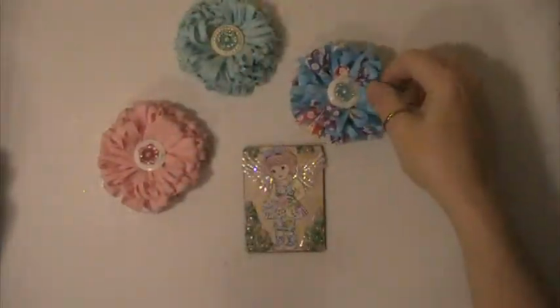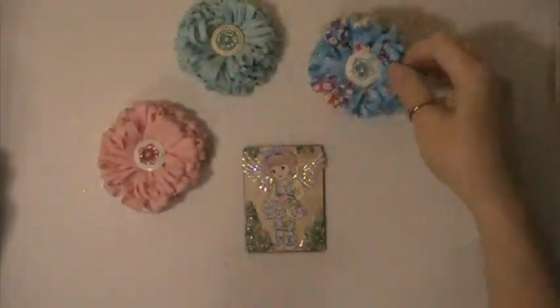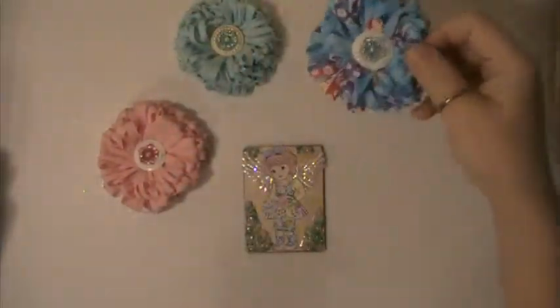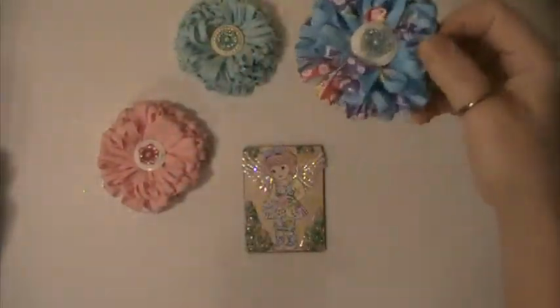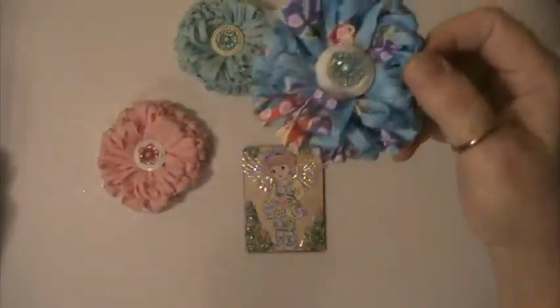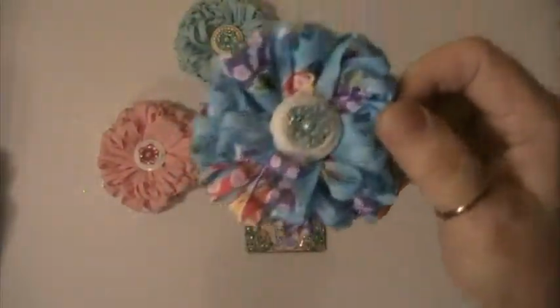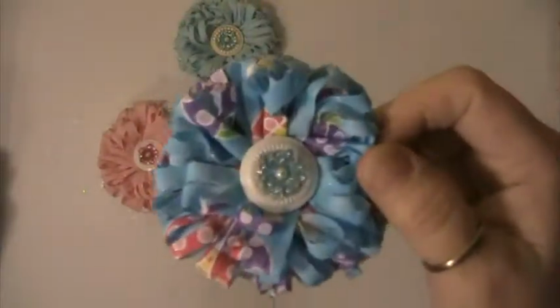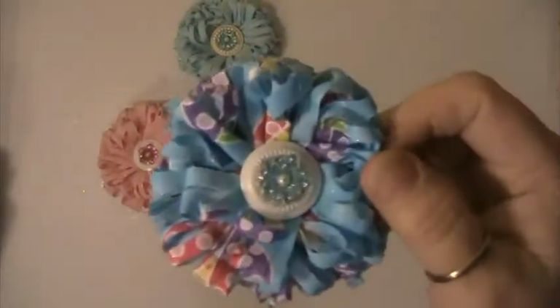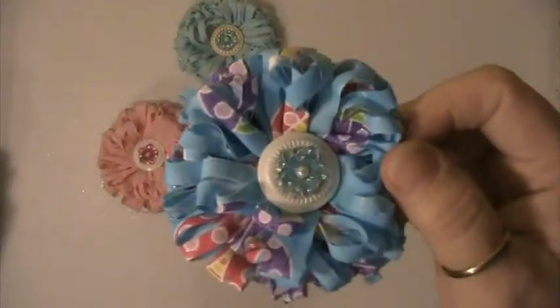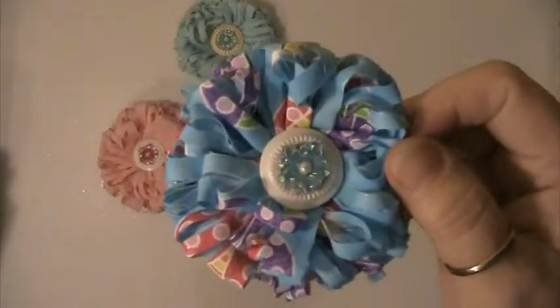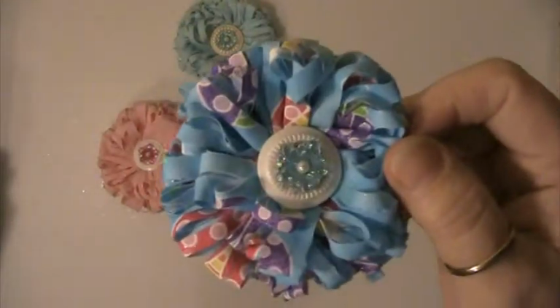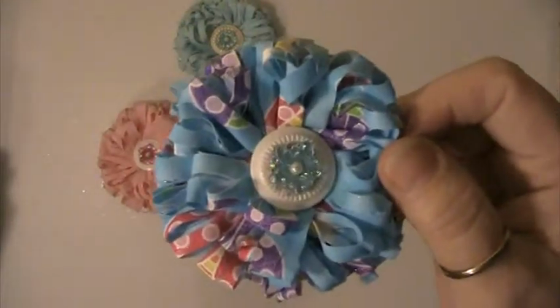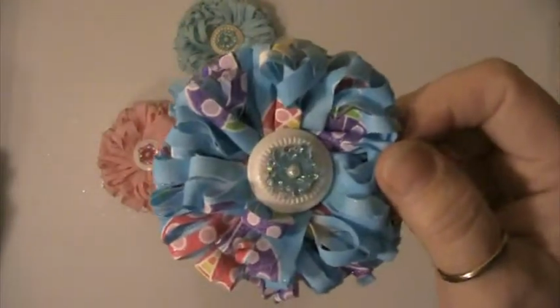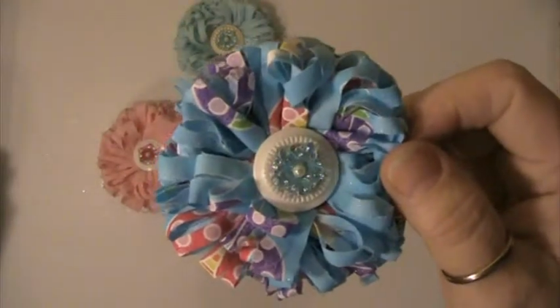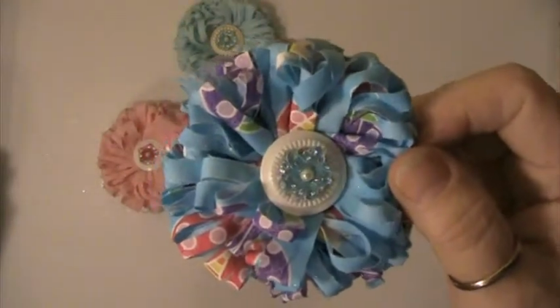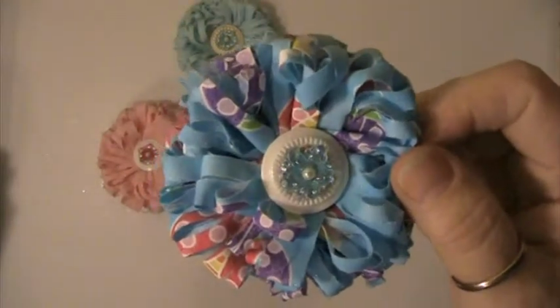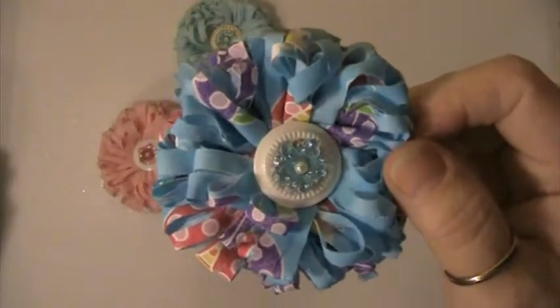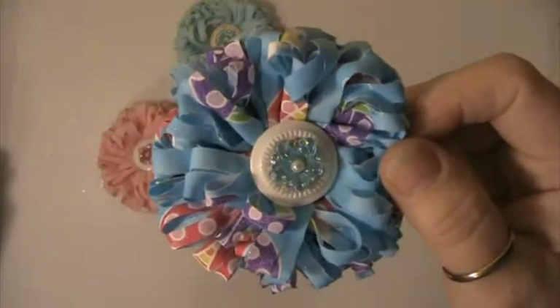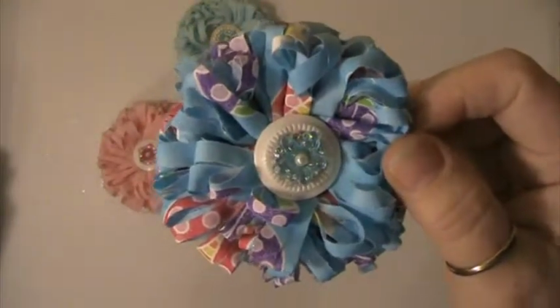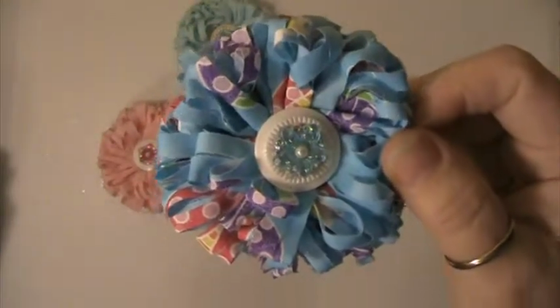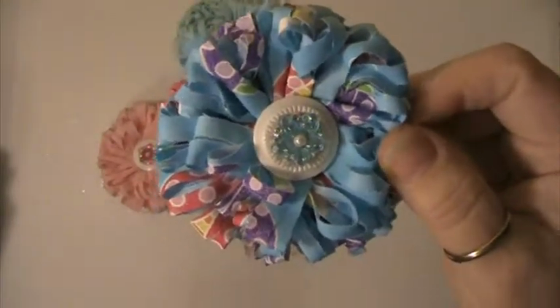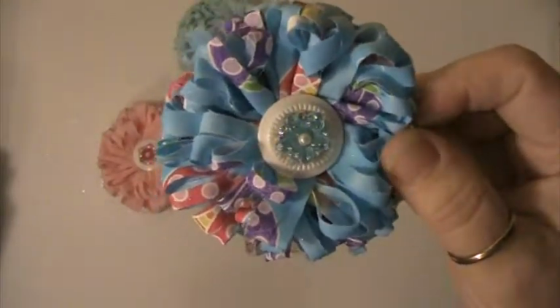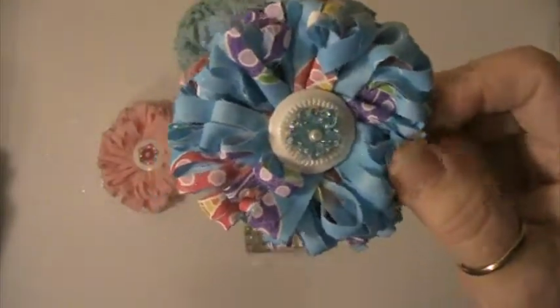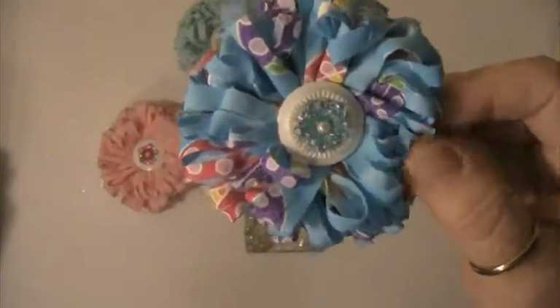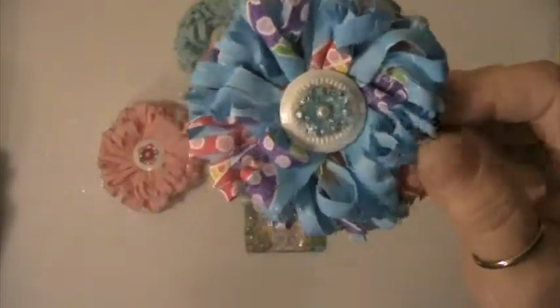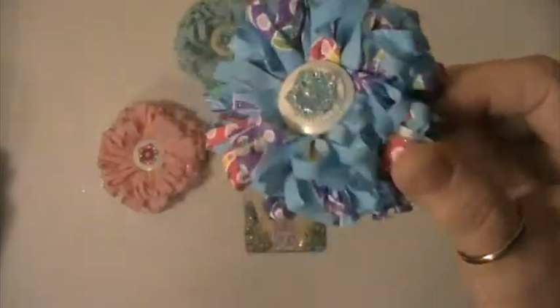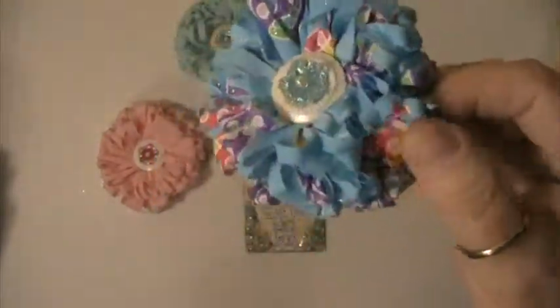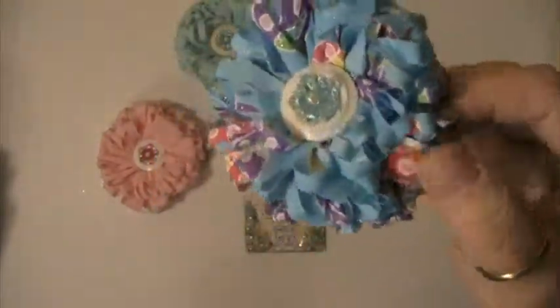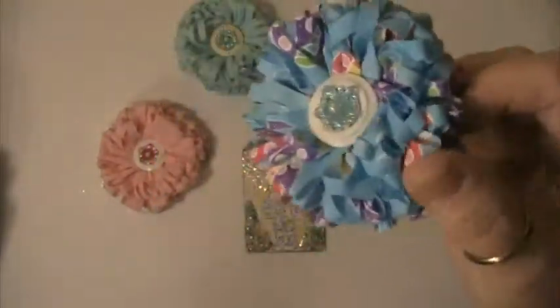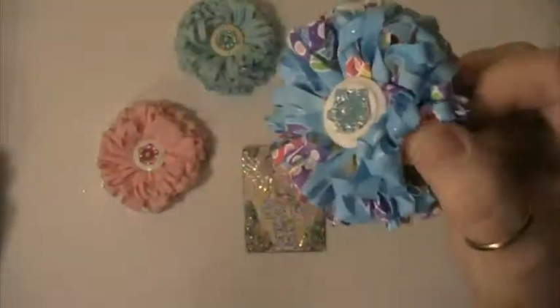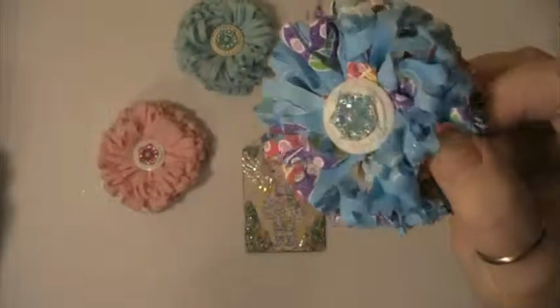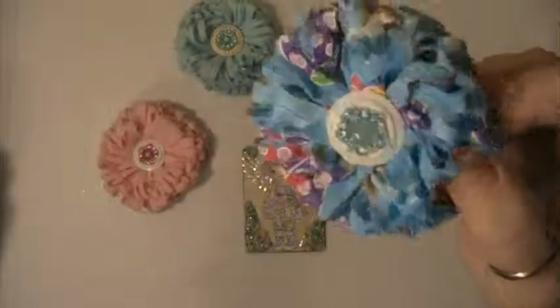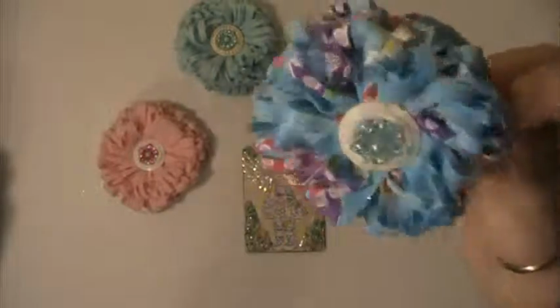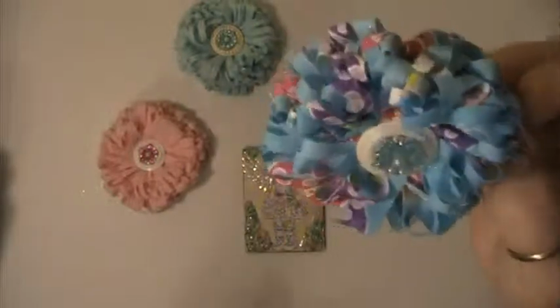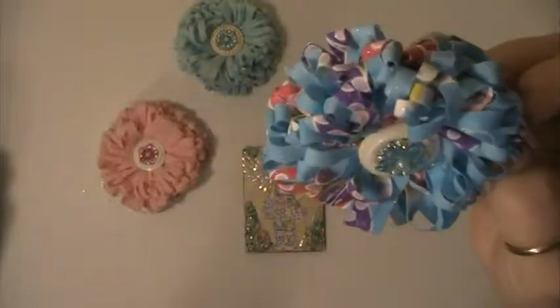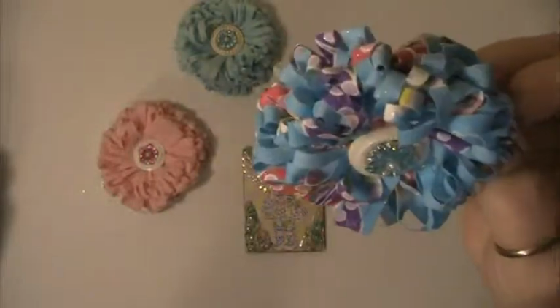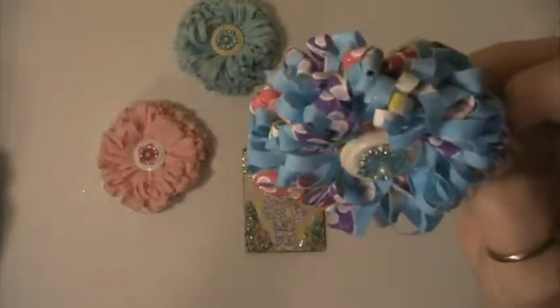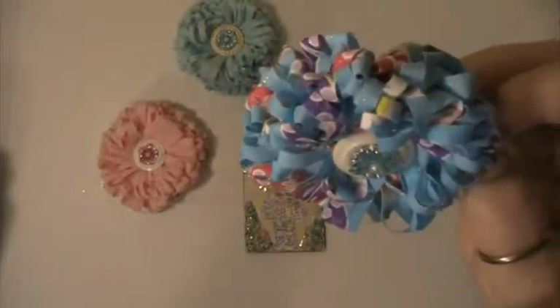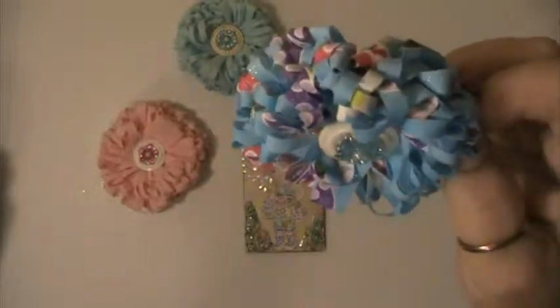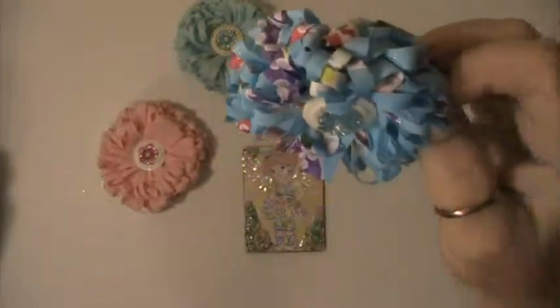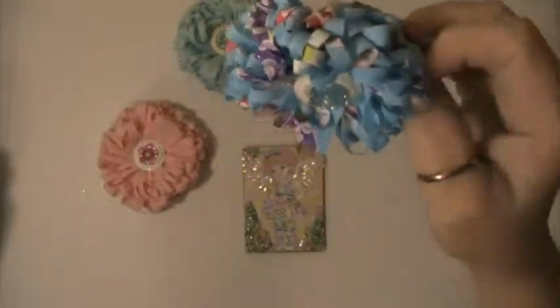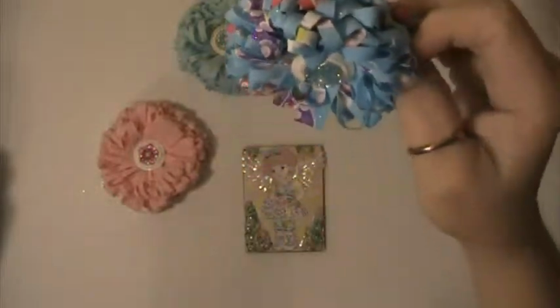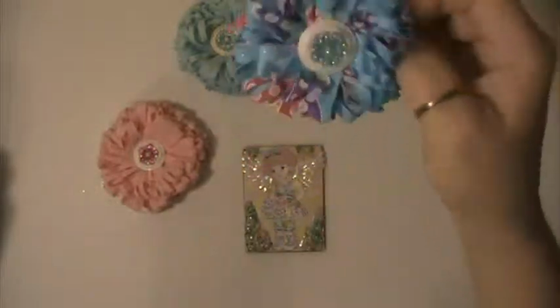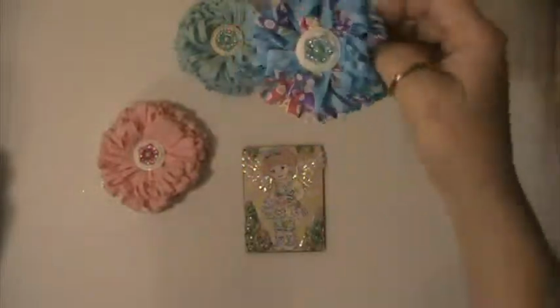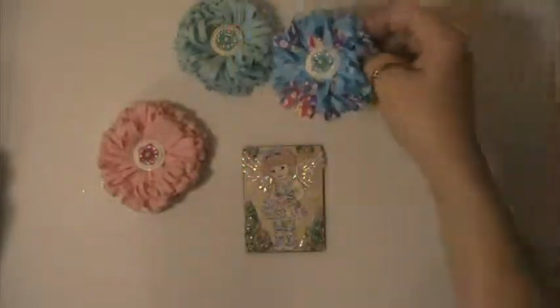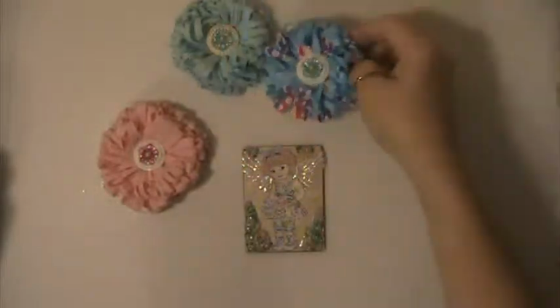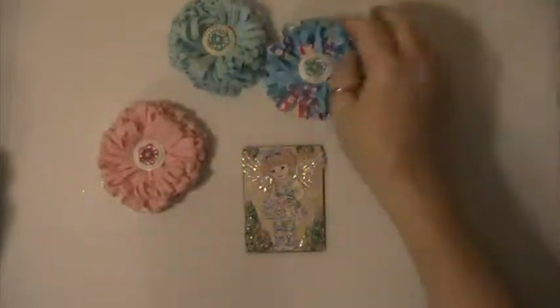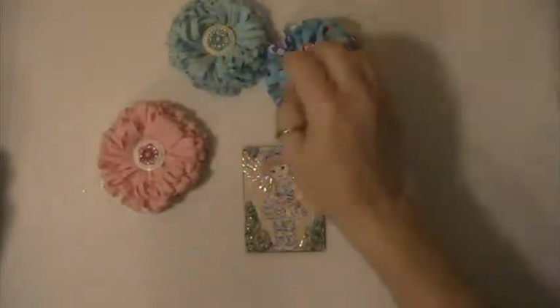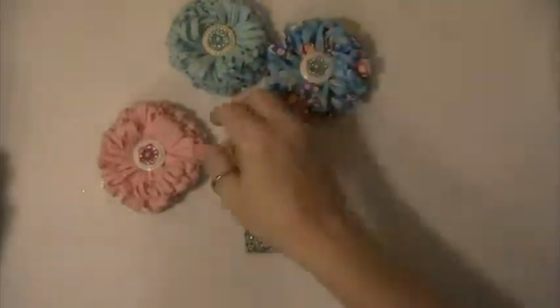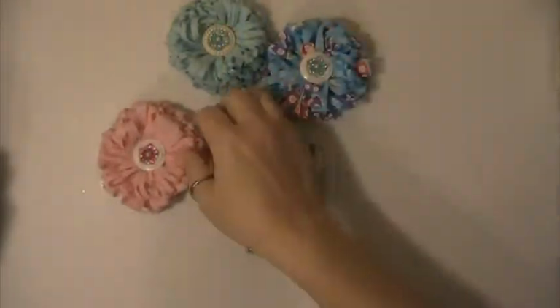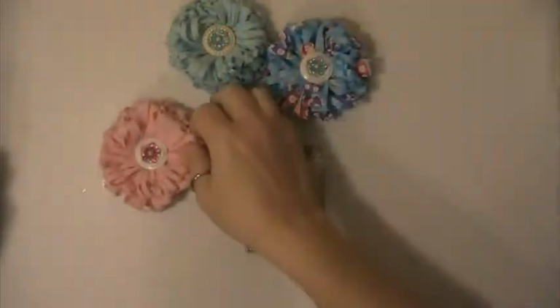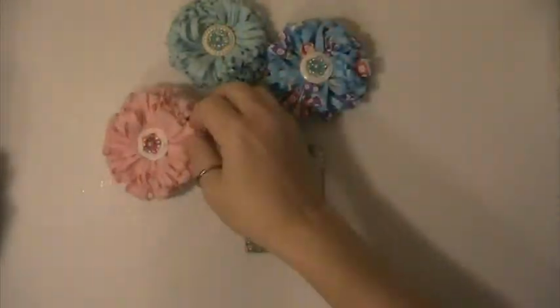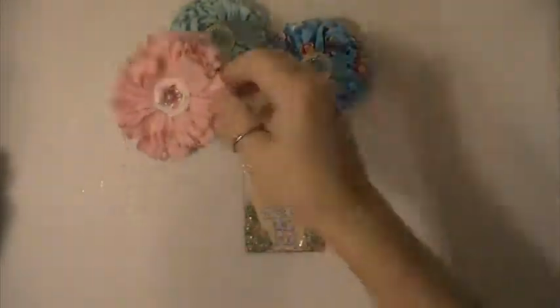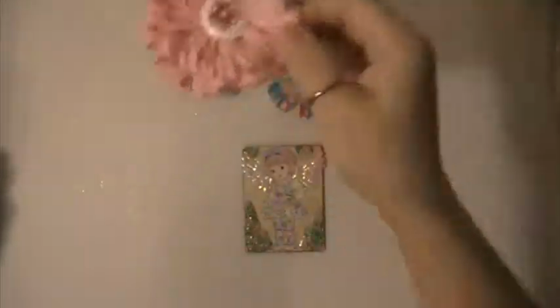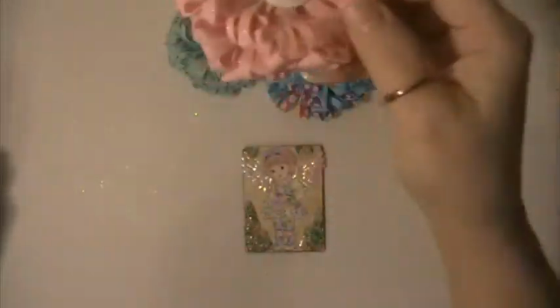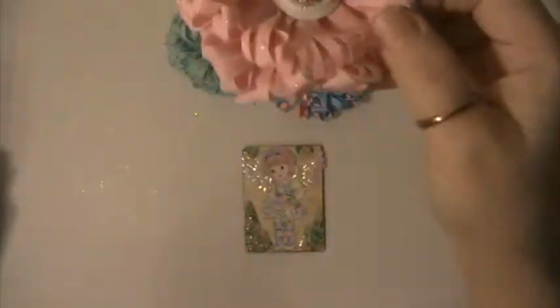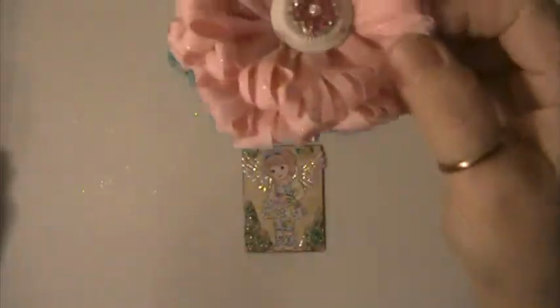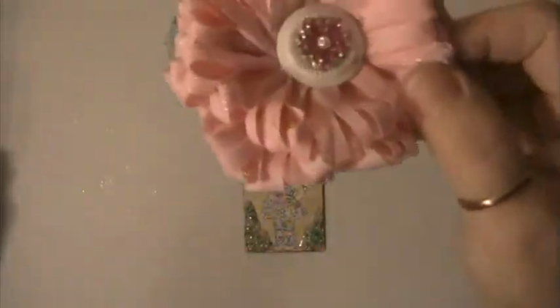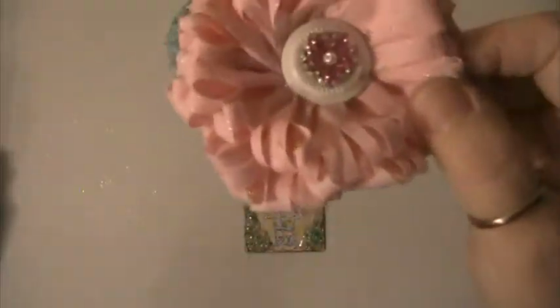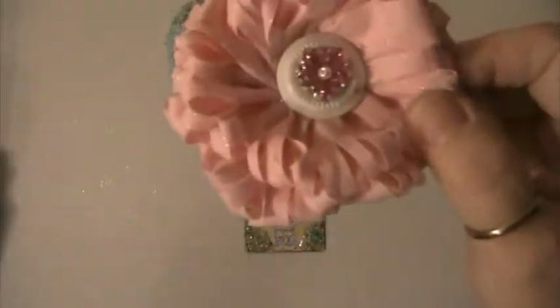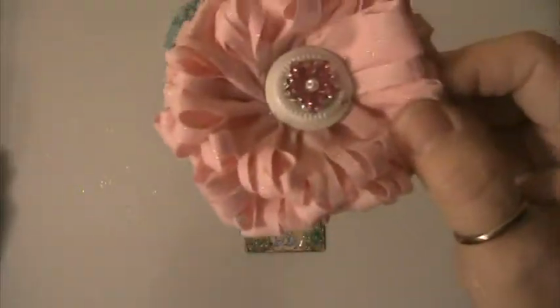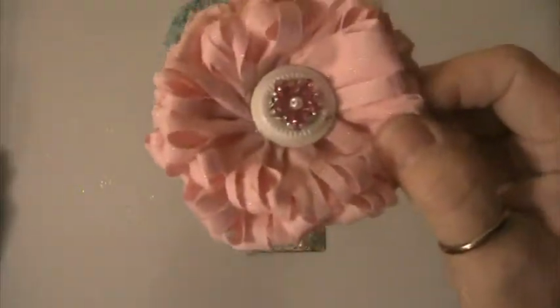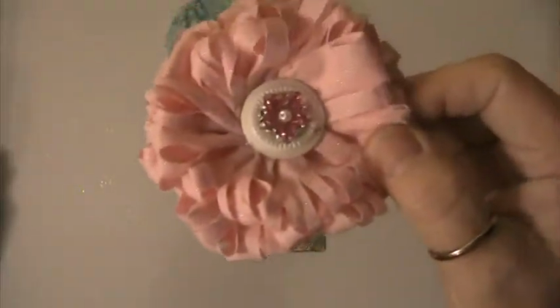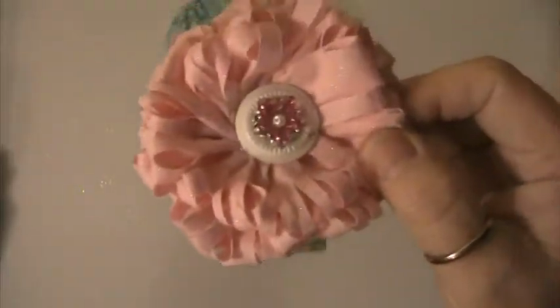And here's another one. All this fabric that I use is also glittered fabric. And here's one in pink.